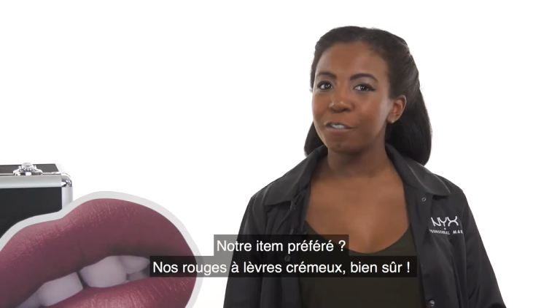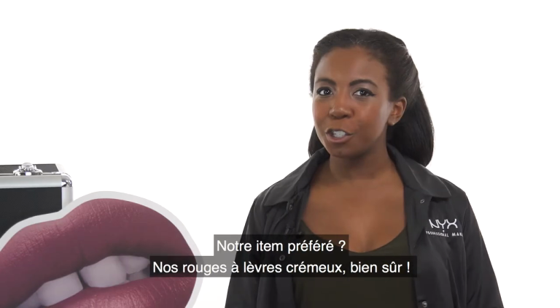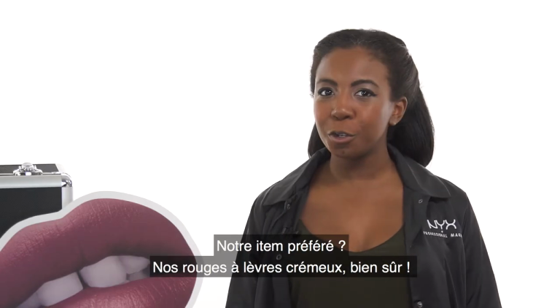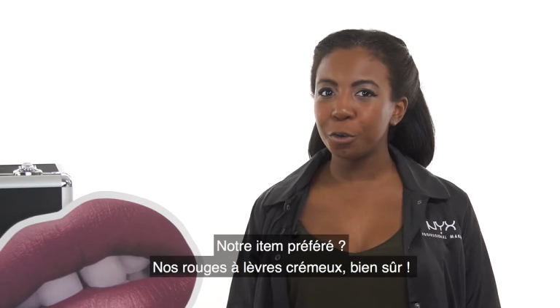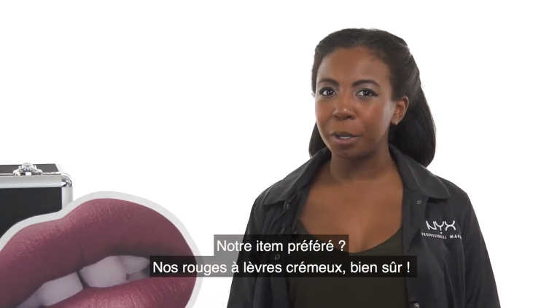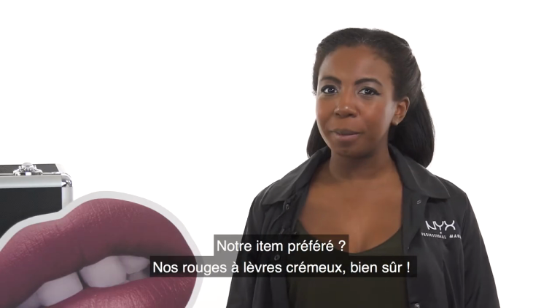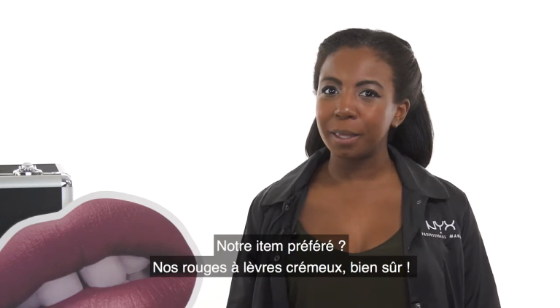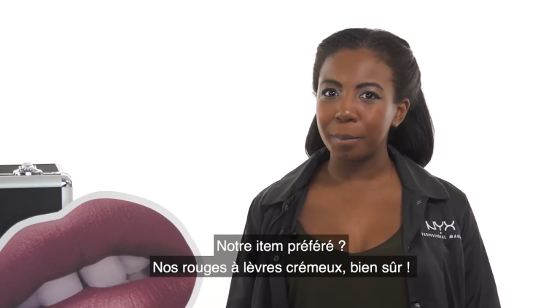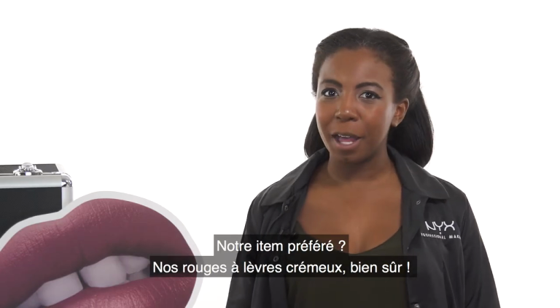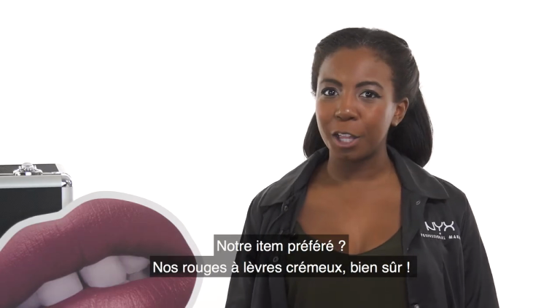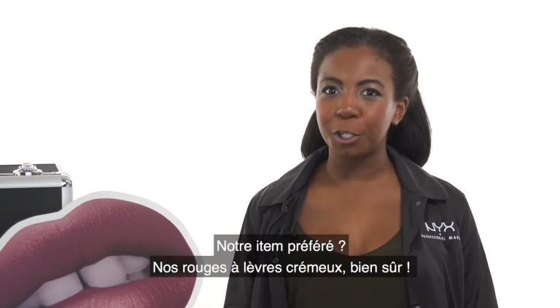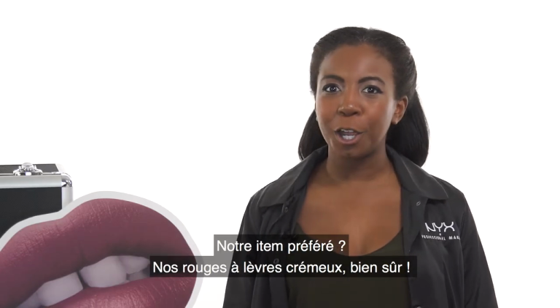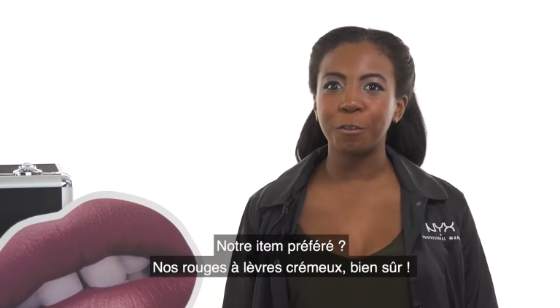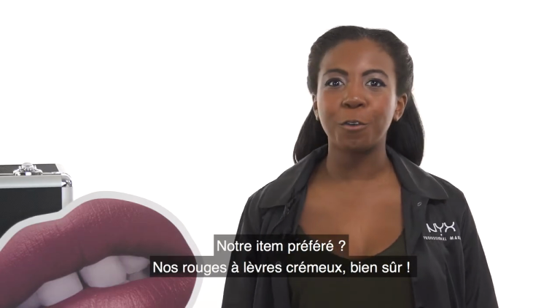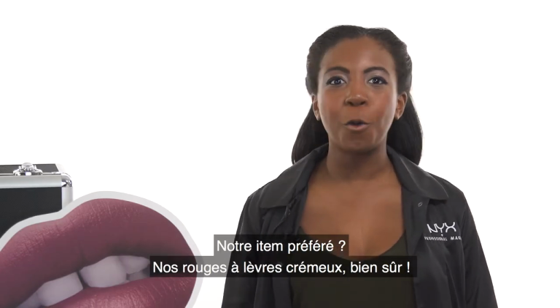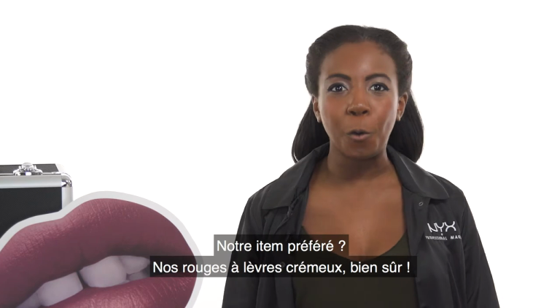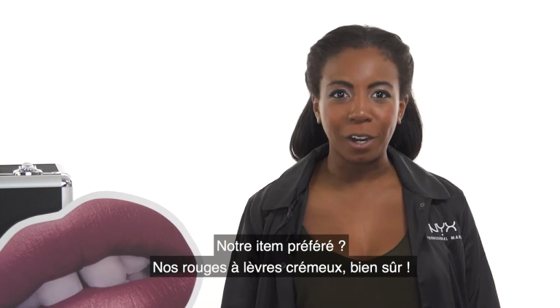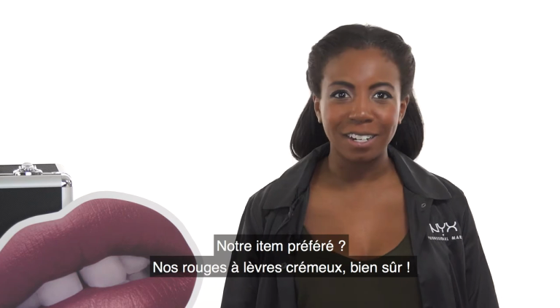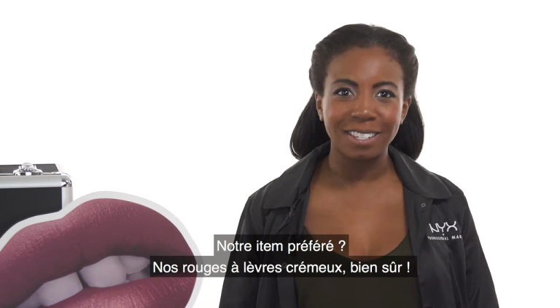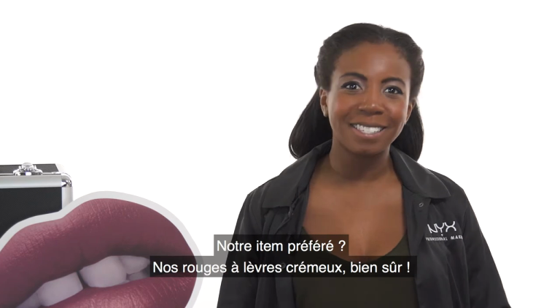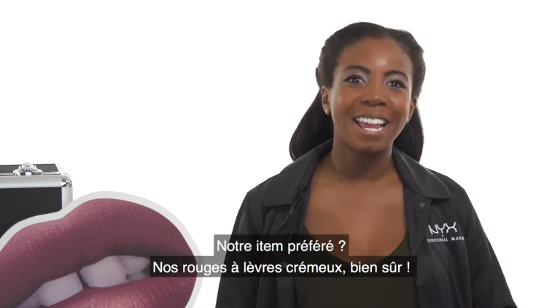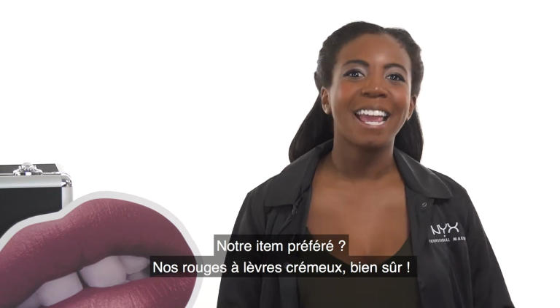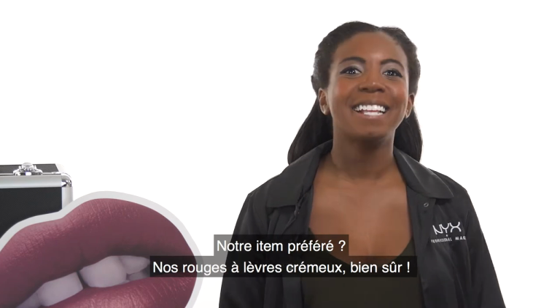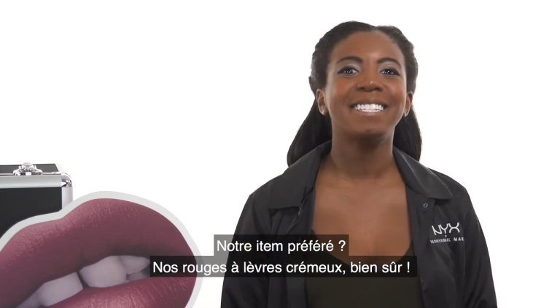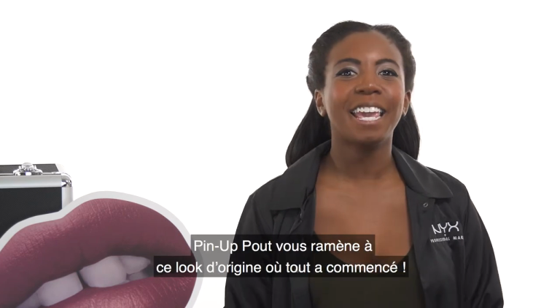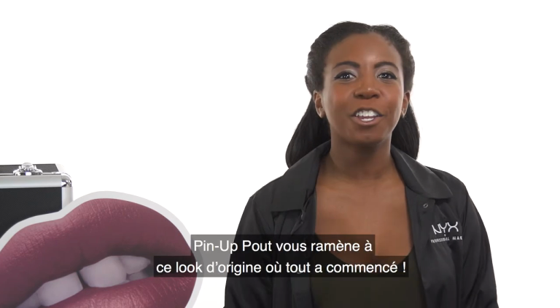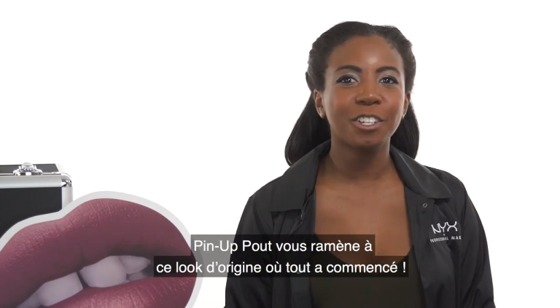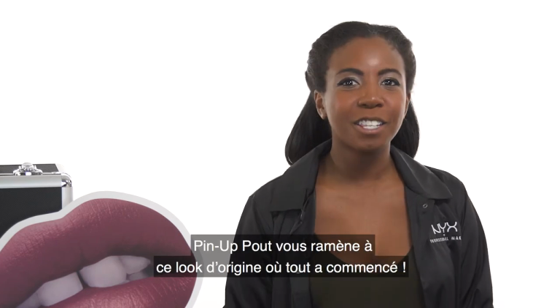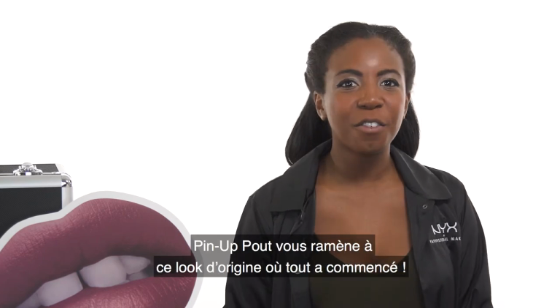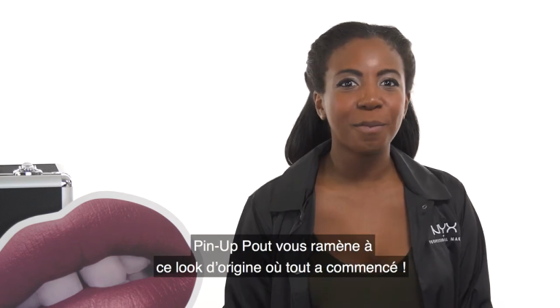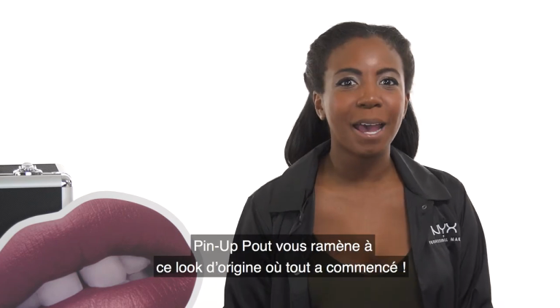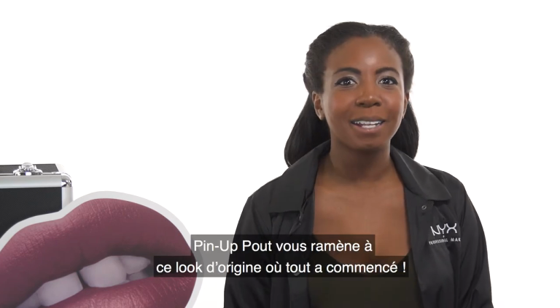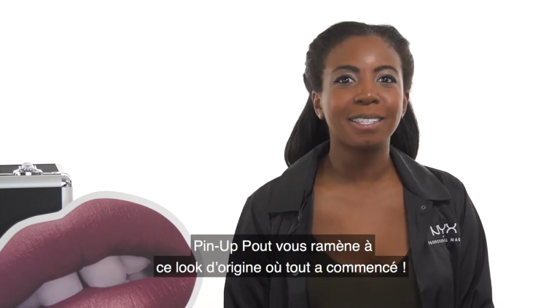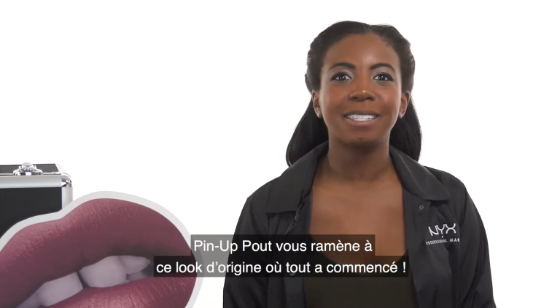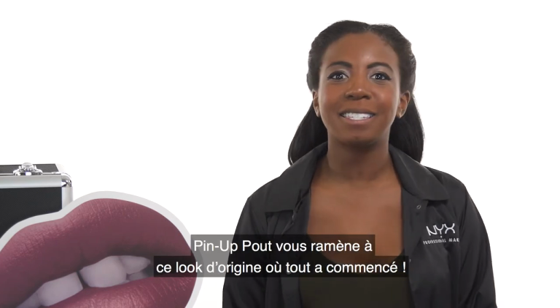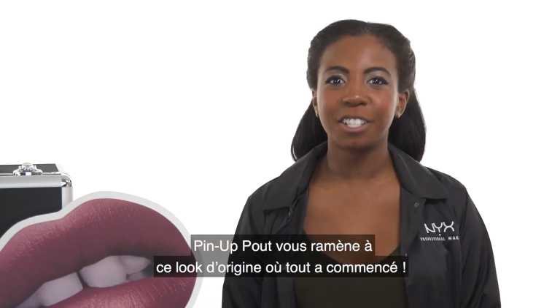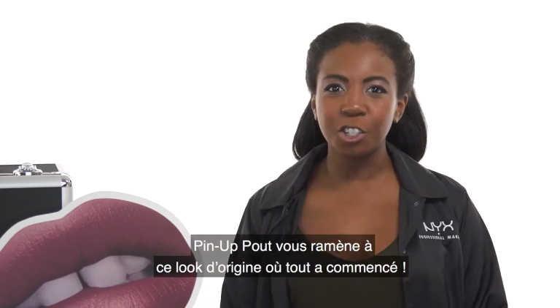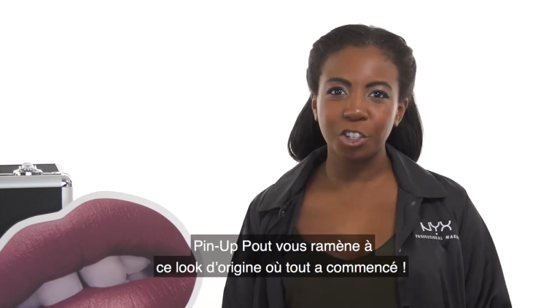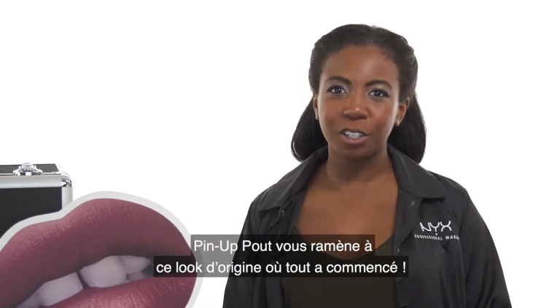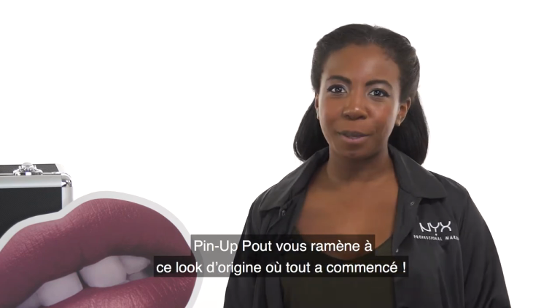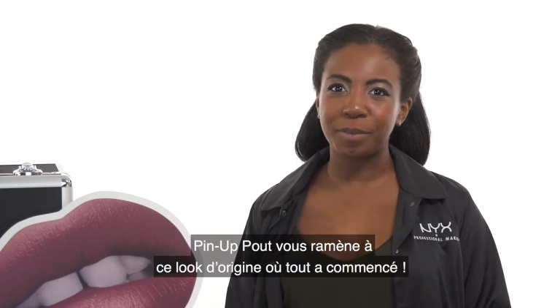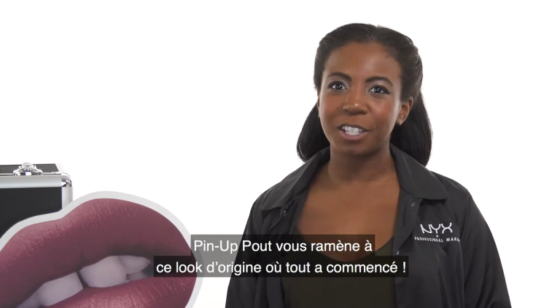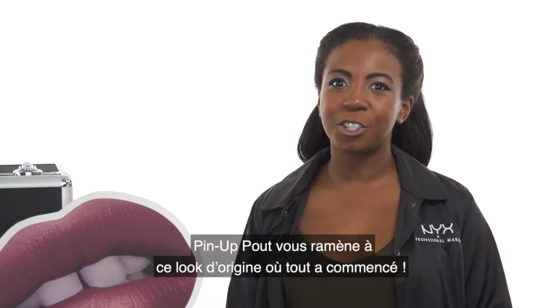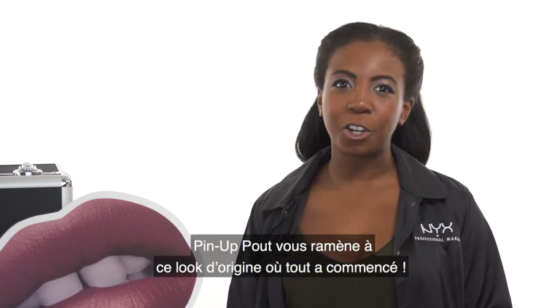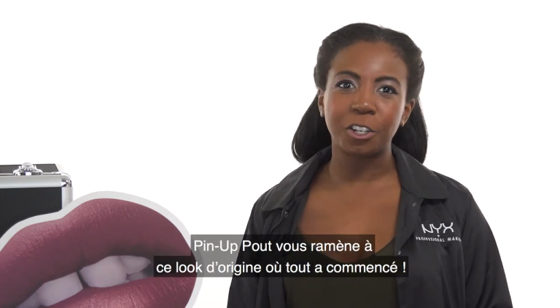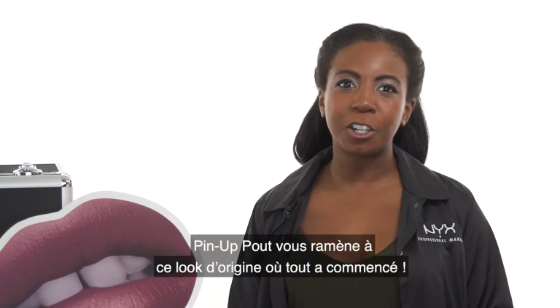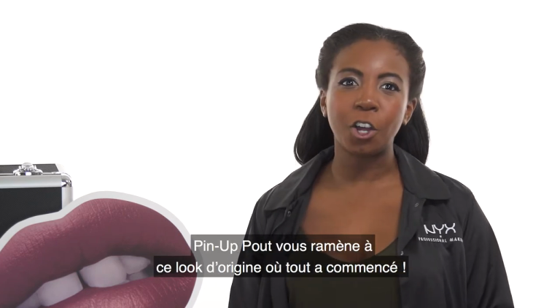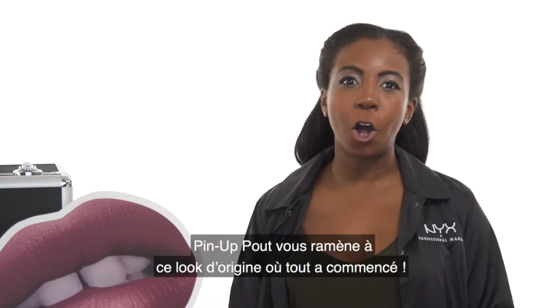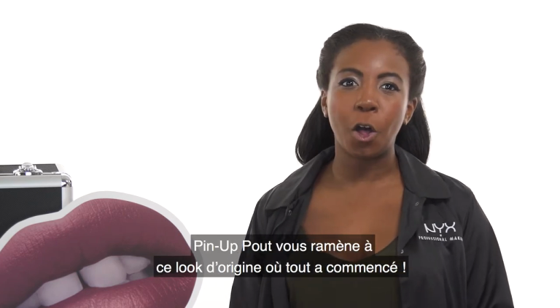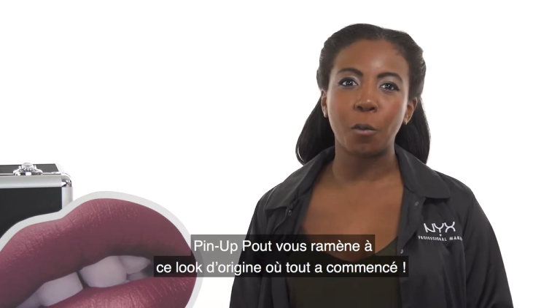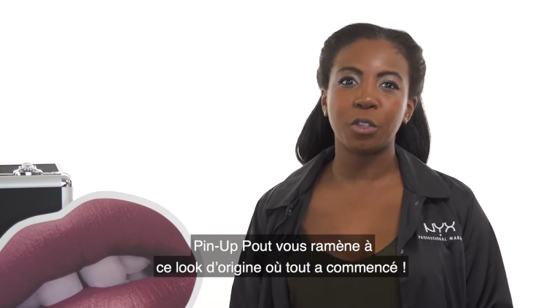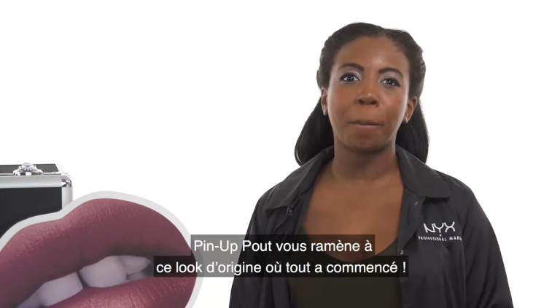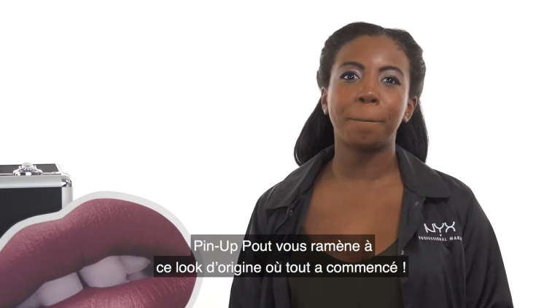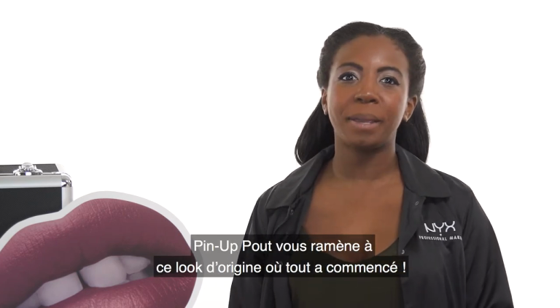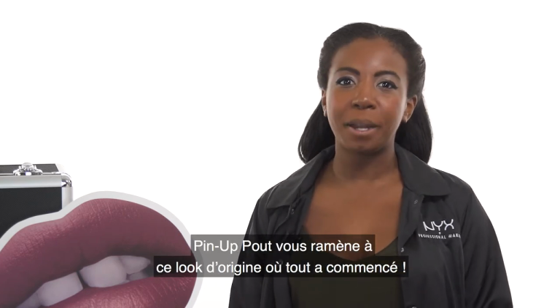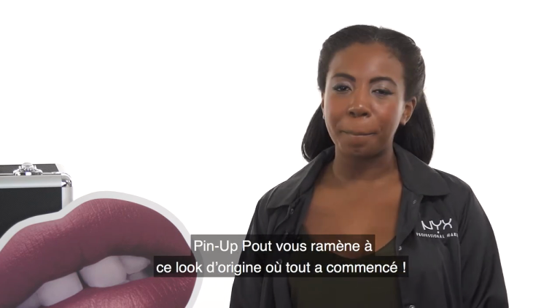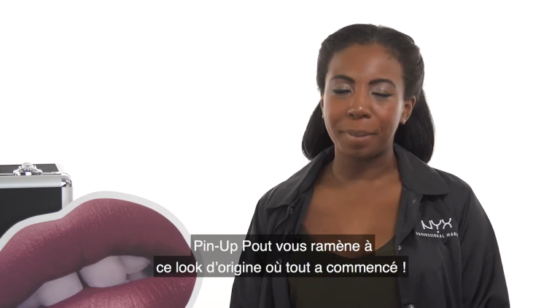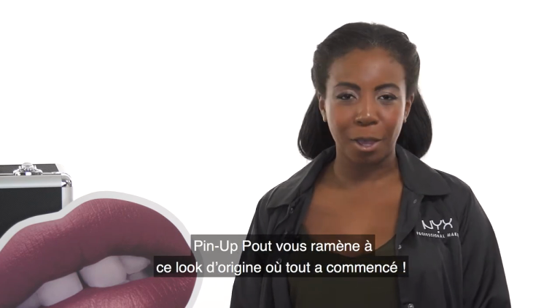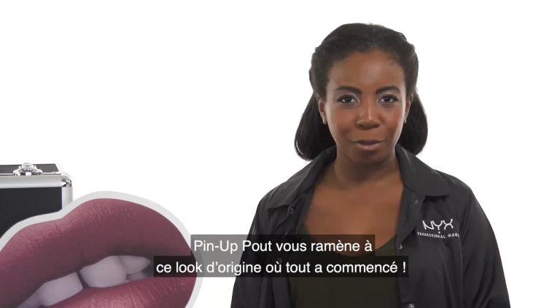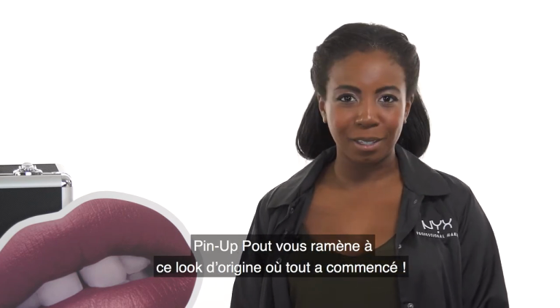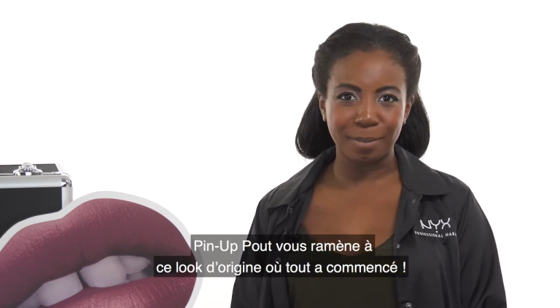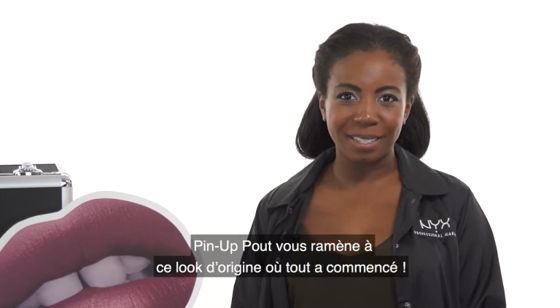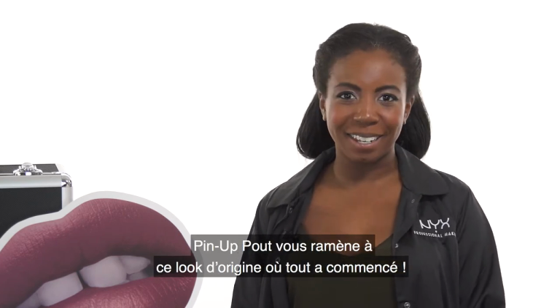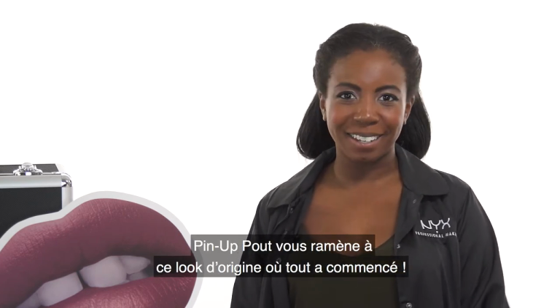Ever so creamy lip color, of course. Take yourself back to the signature lip that started it all with our Pin Up Pelt Lipstick.